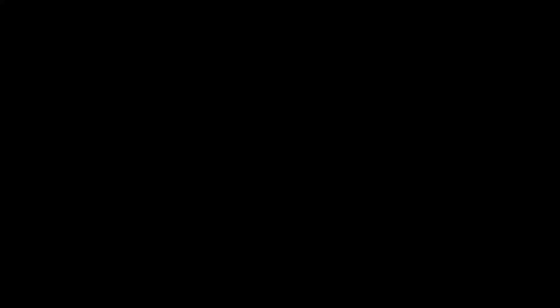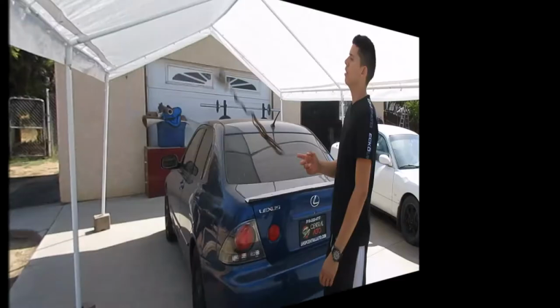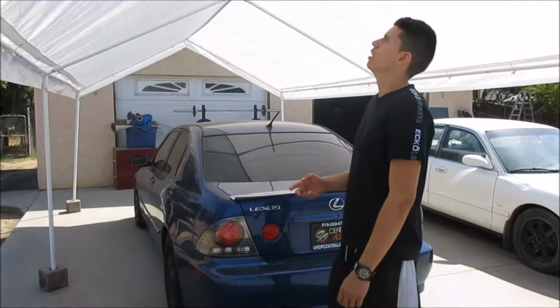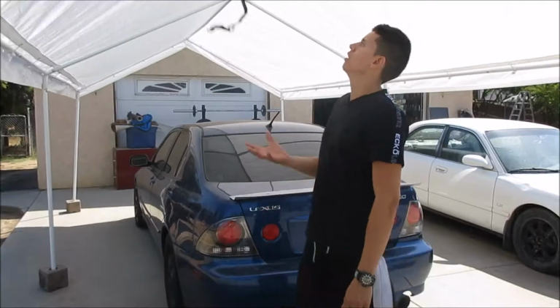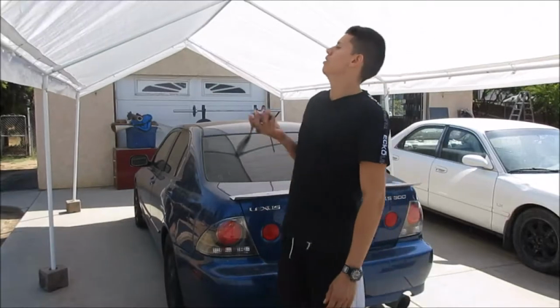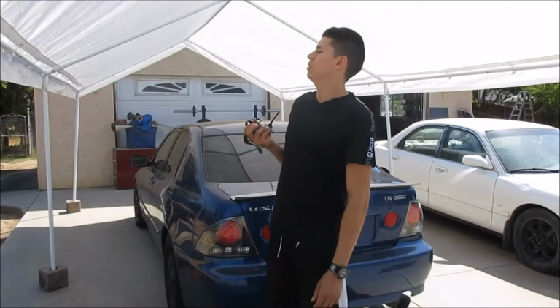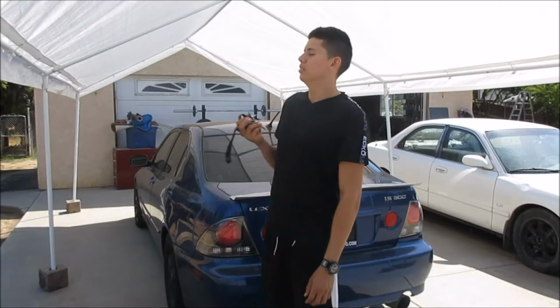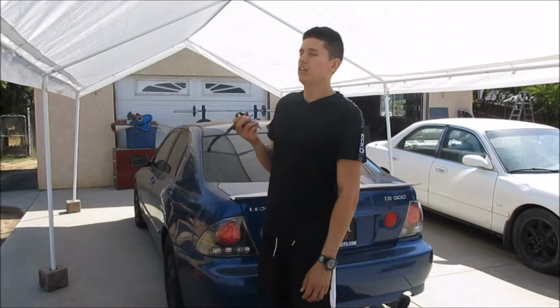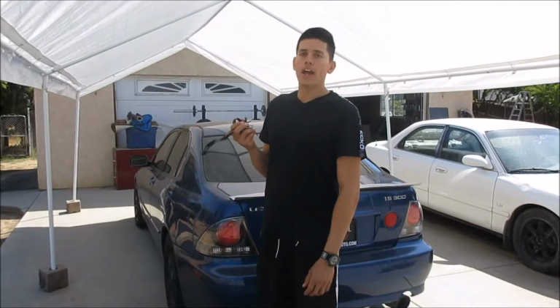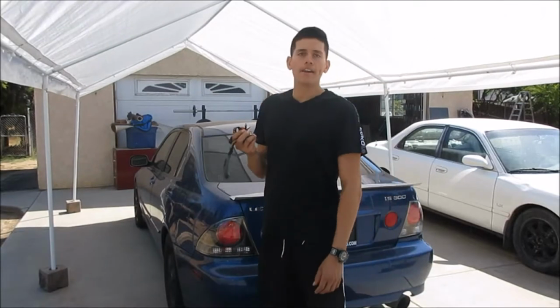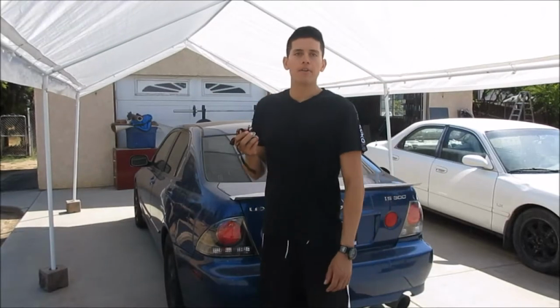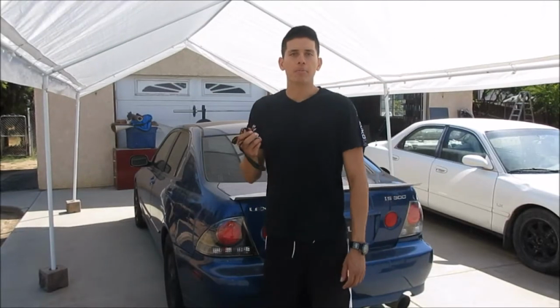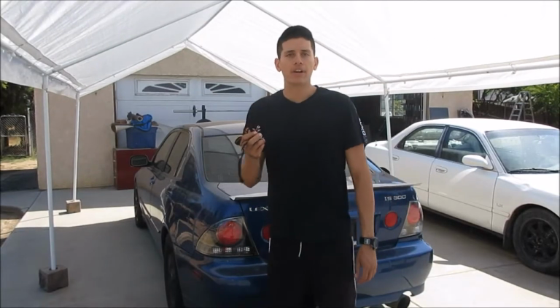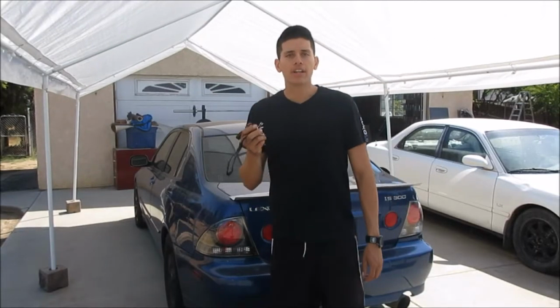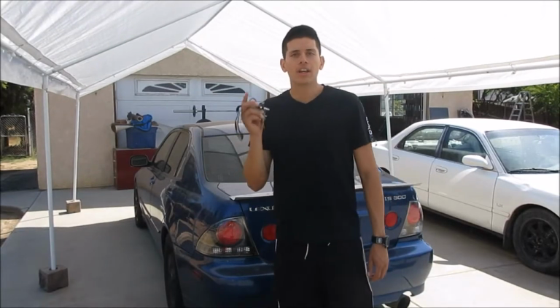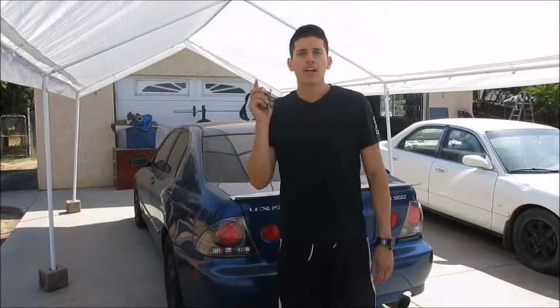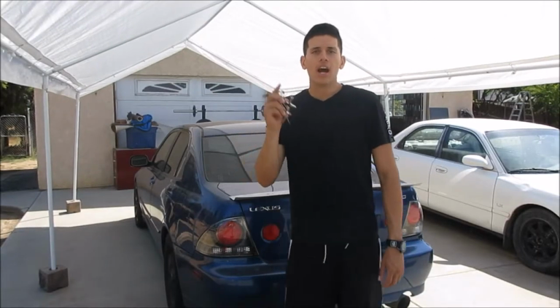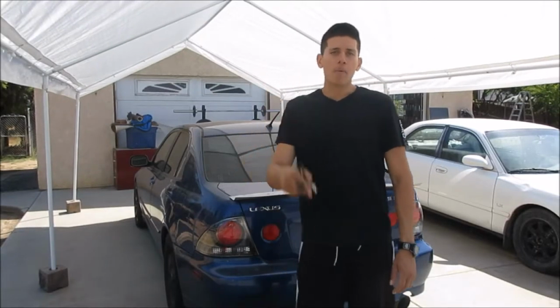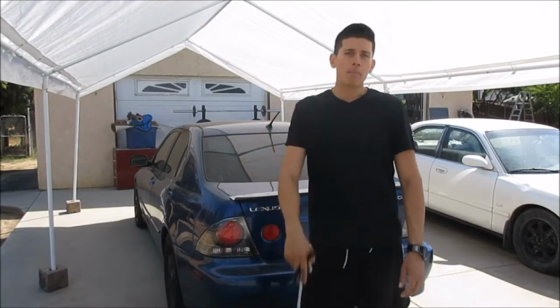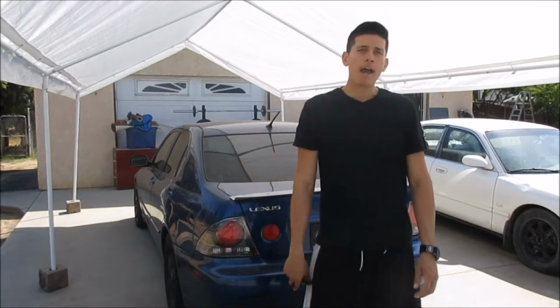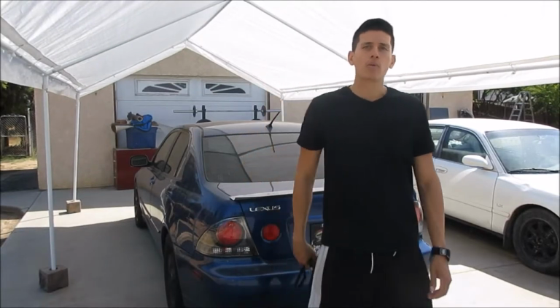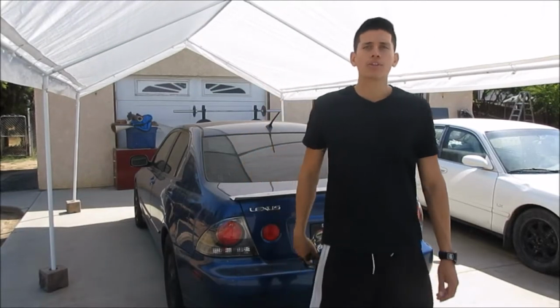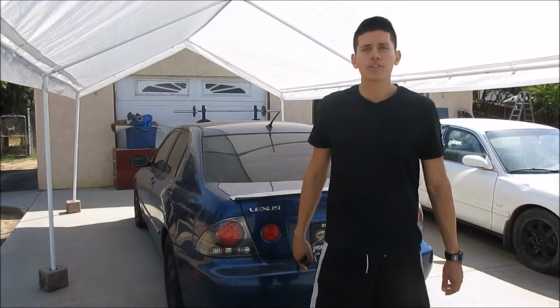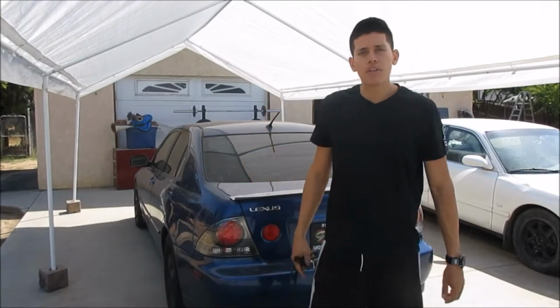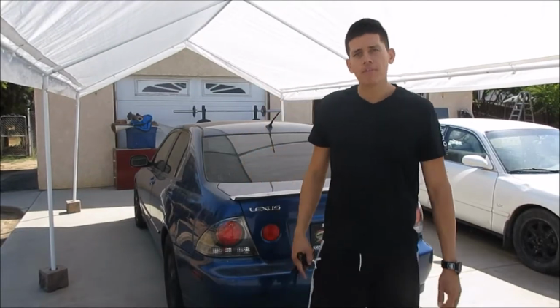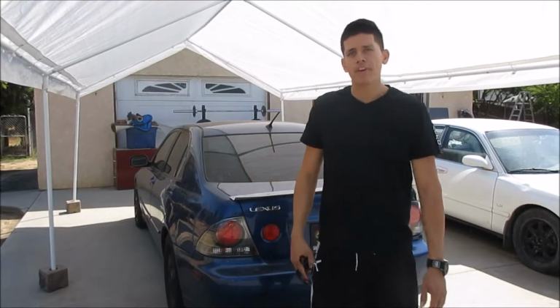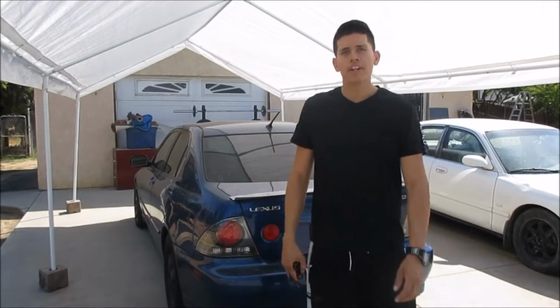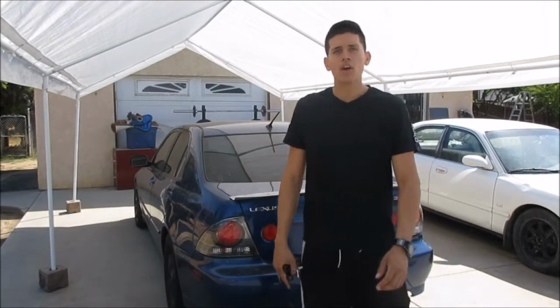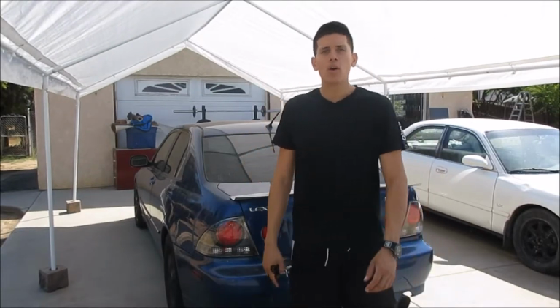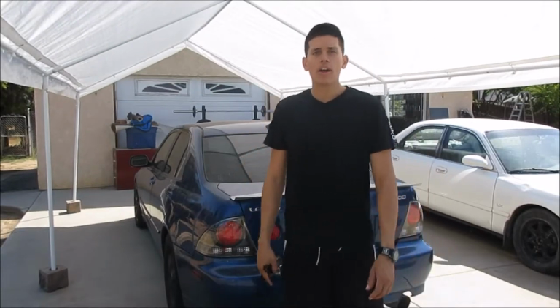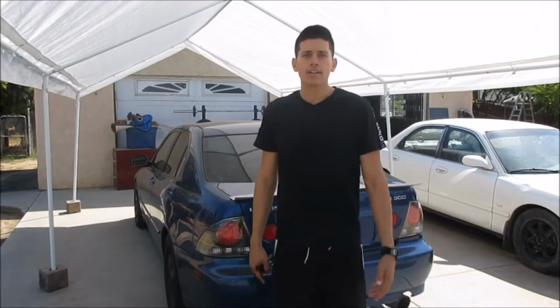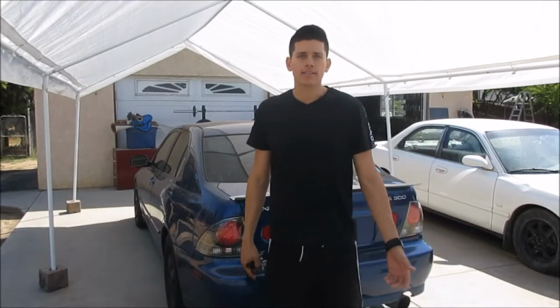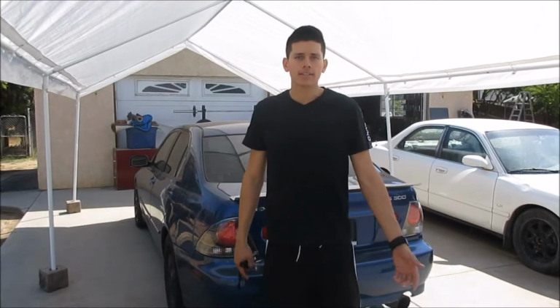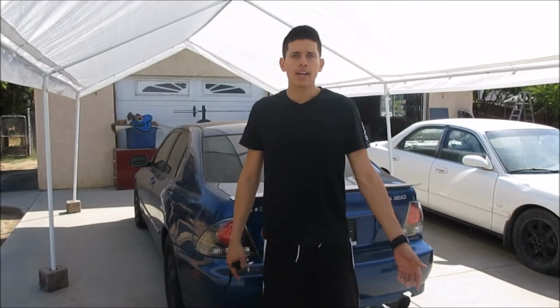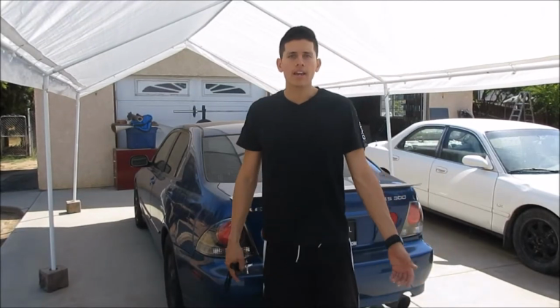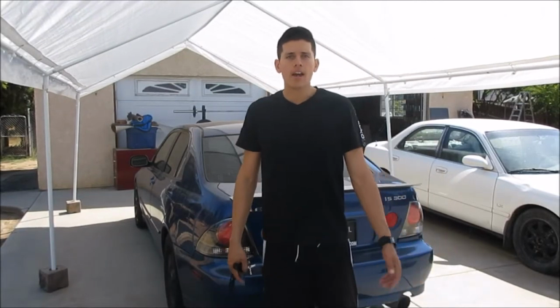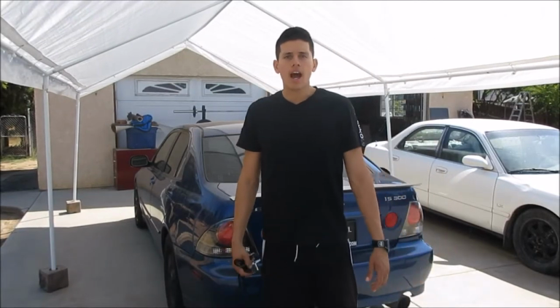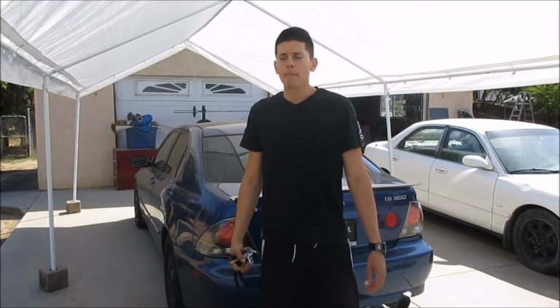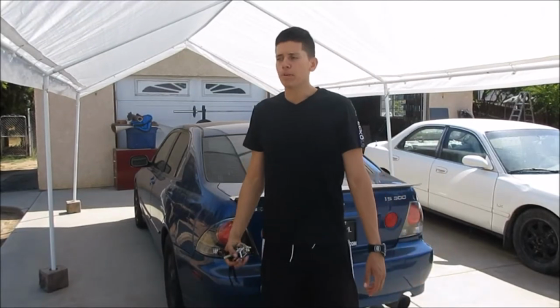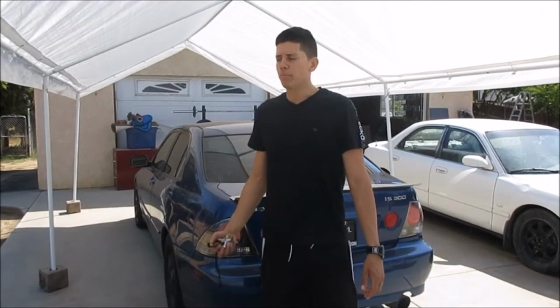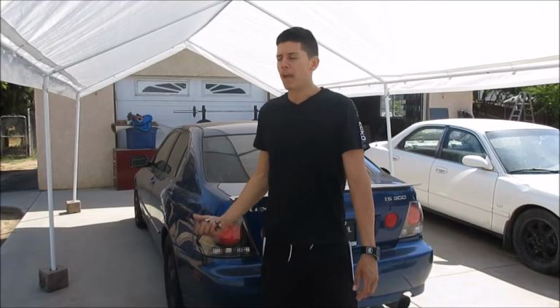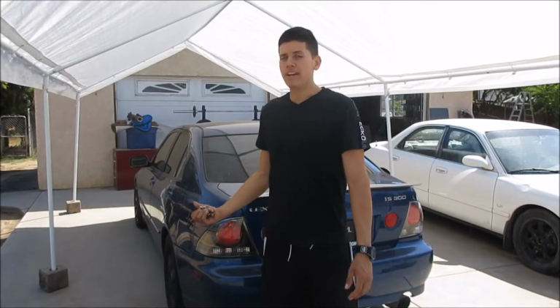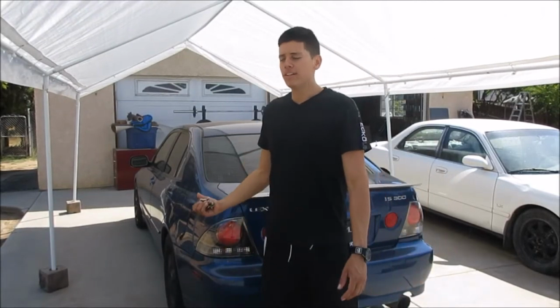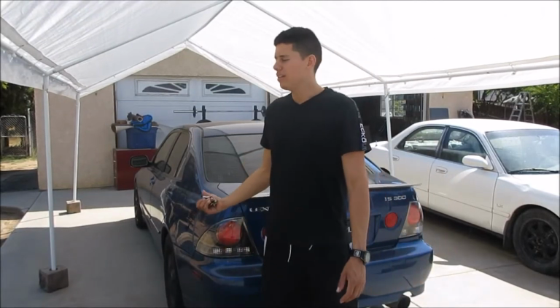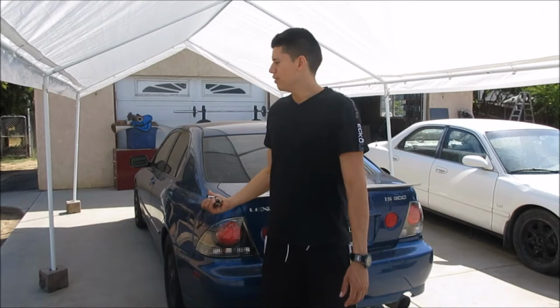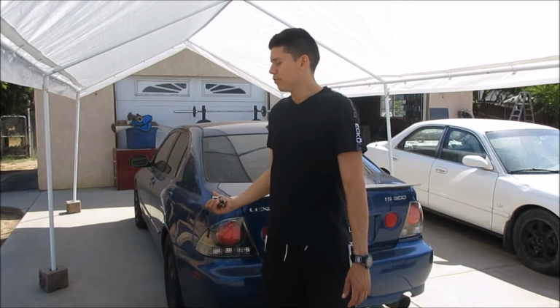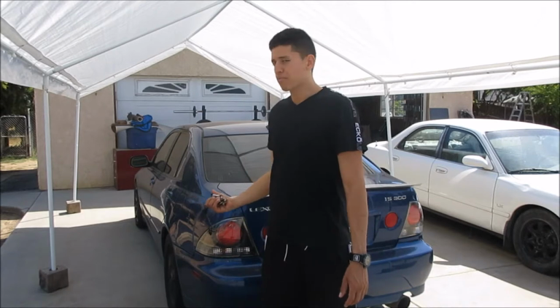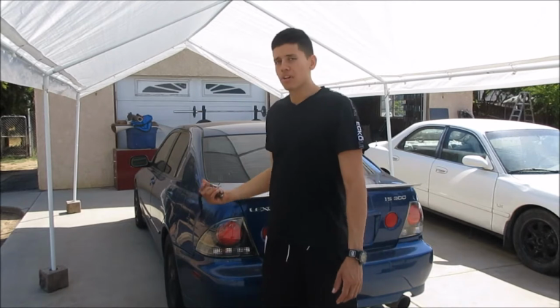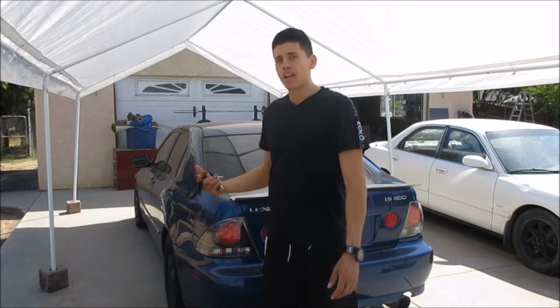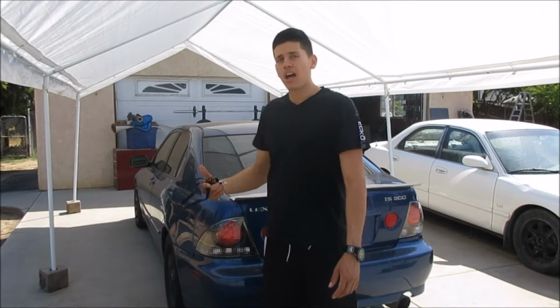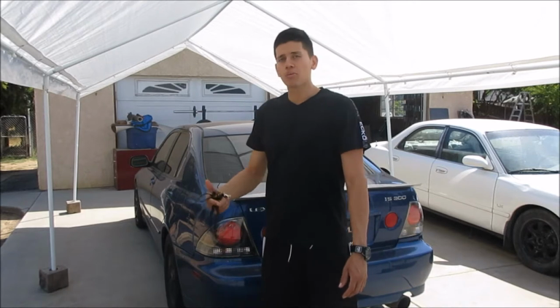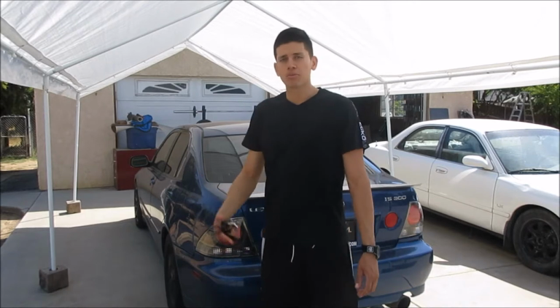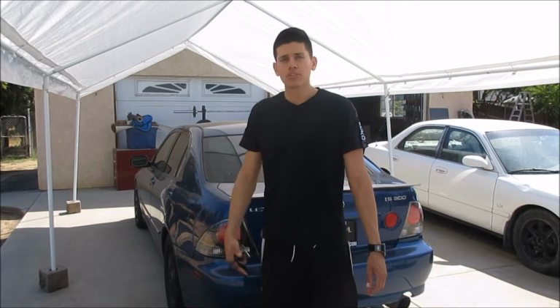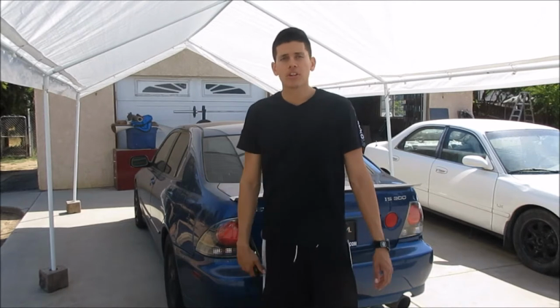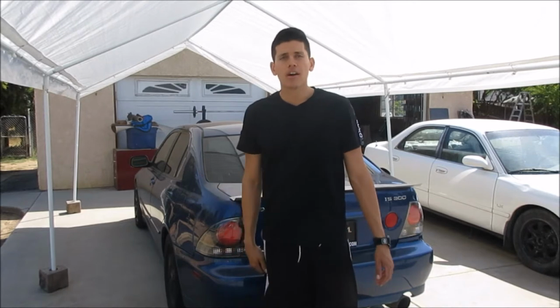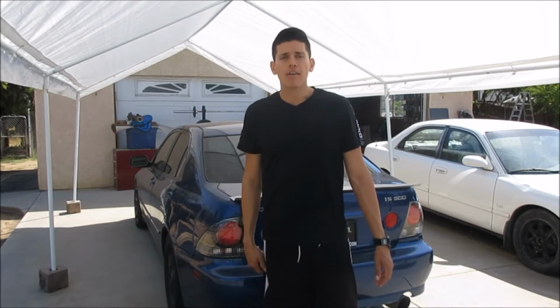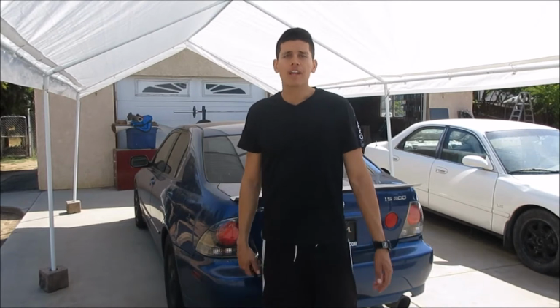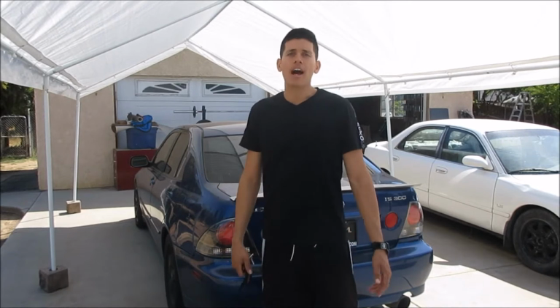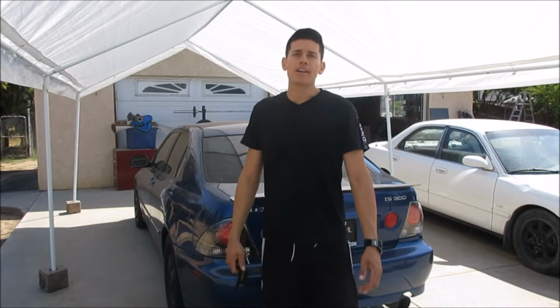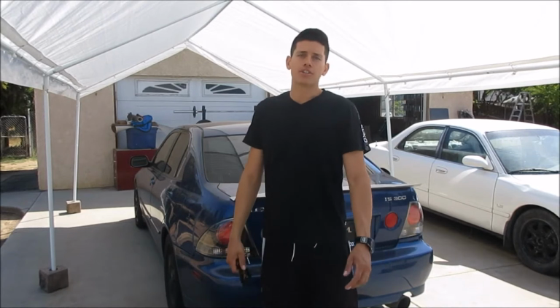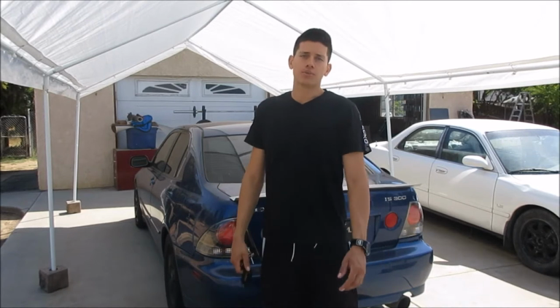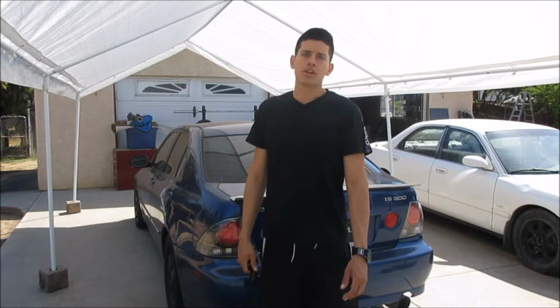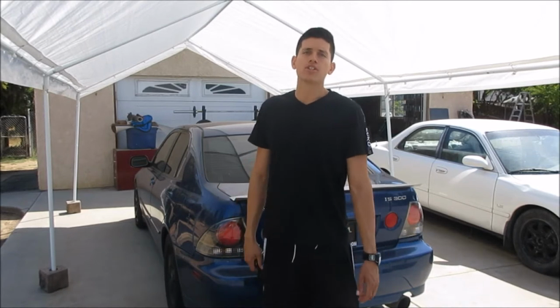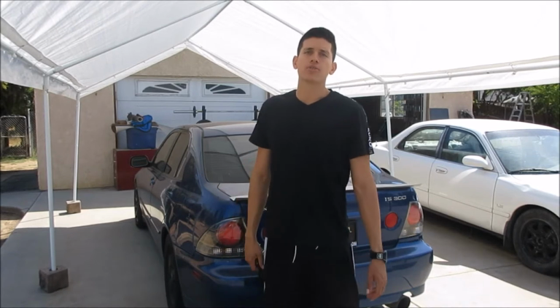Hey everybody, I'm back with another video and today I'm going to be painting the front calipers of the IS-300.